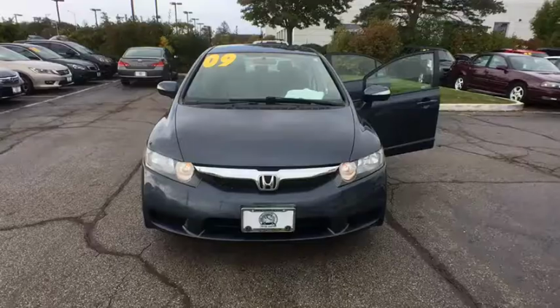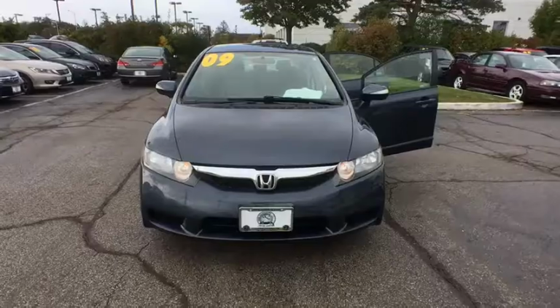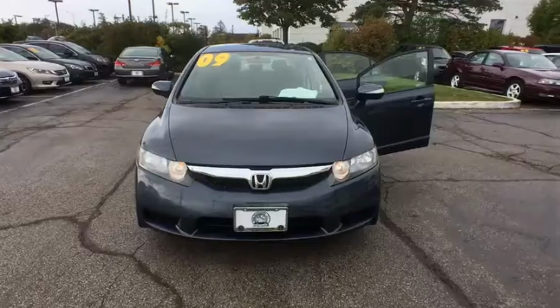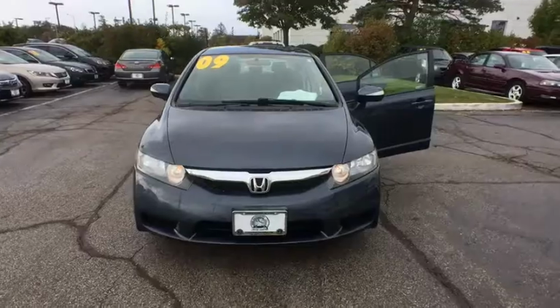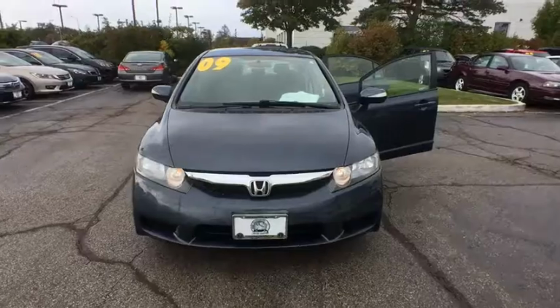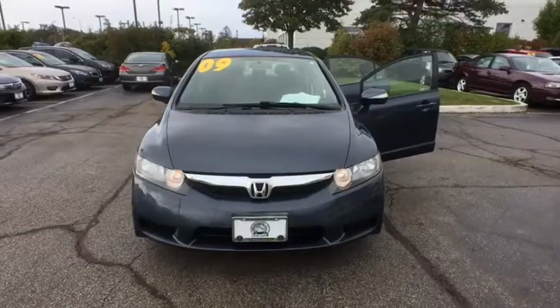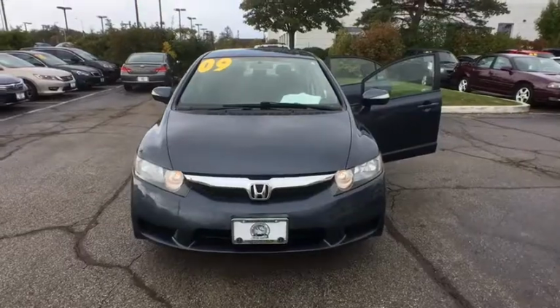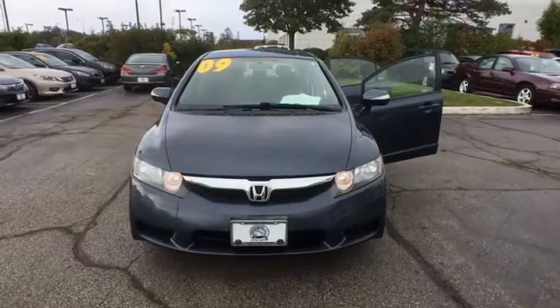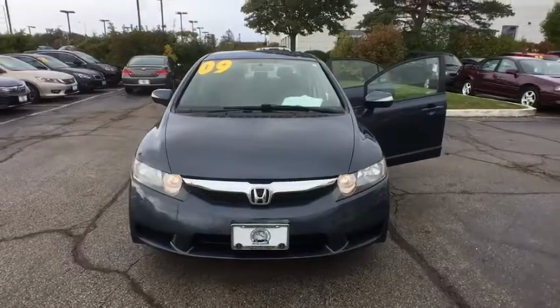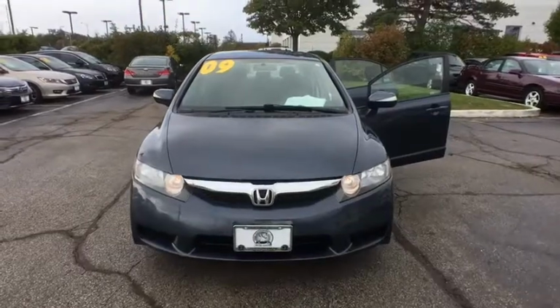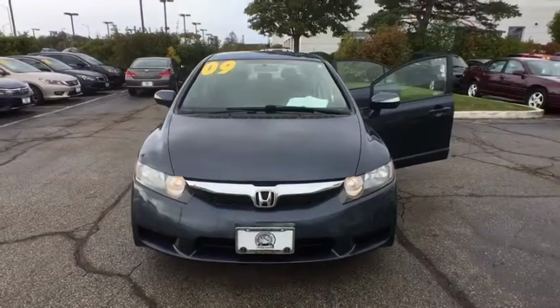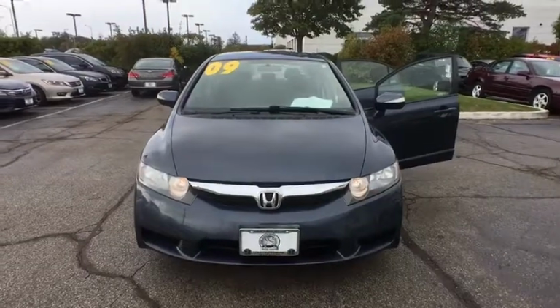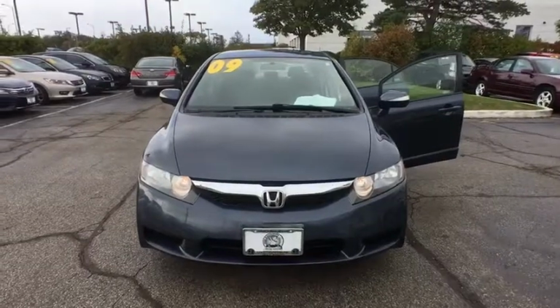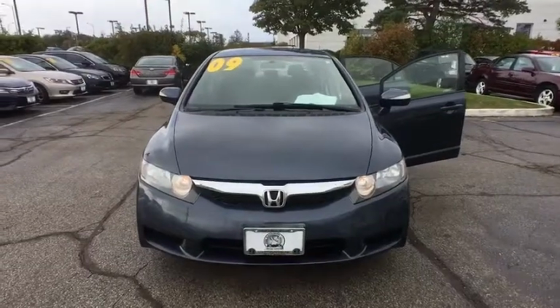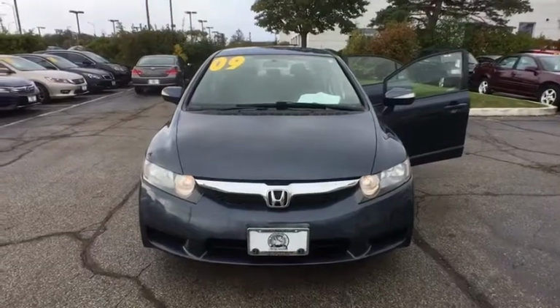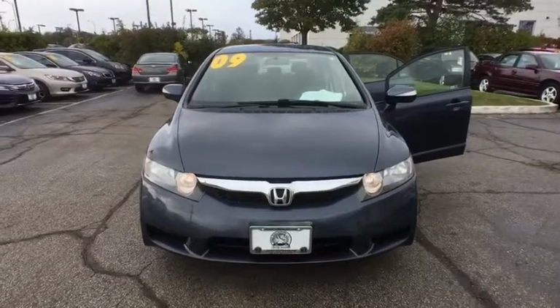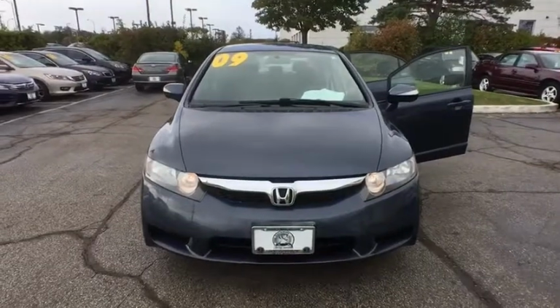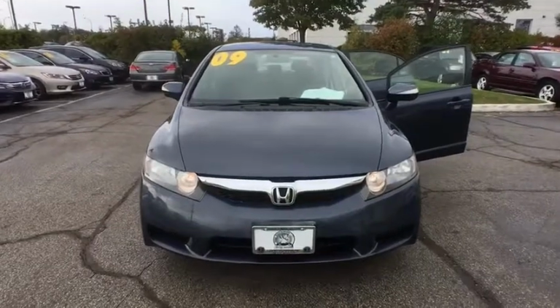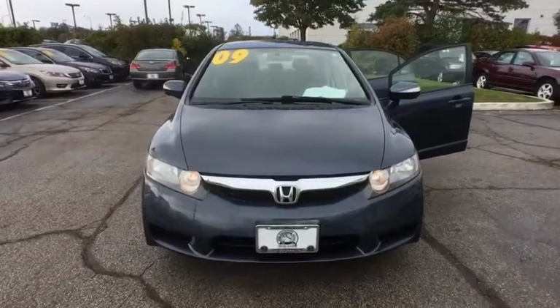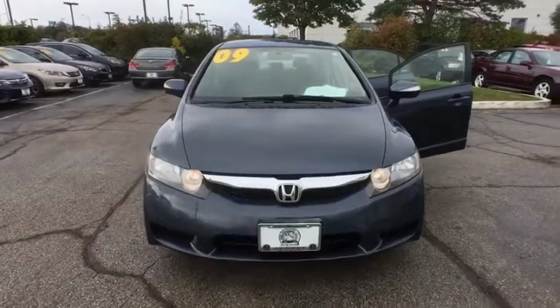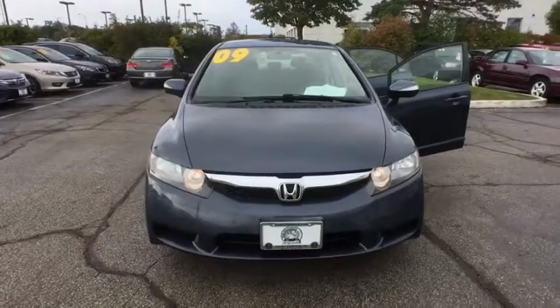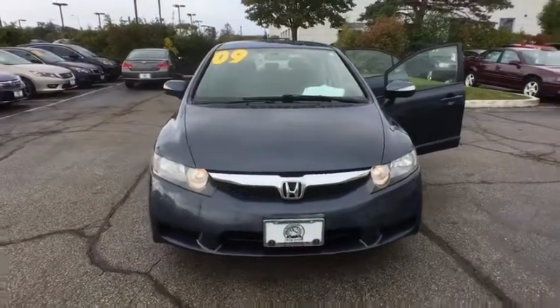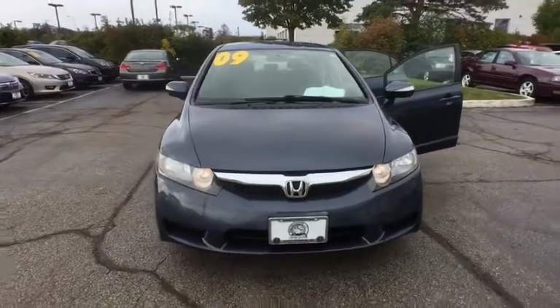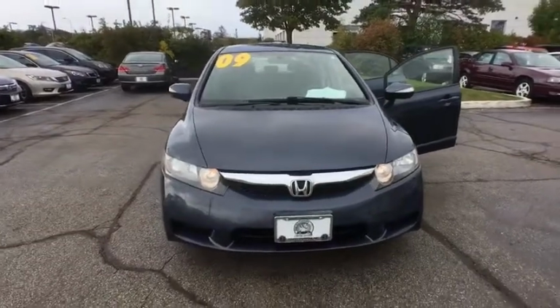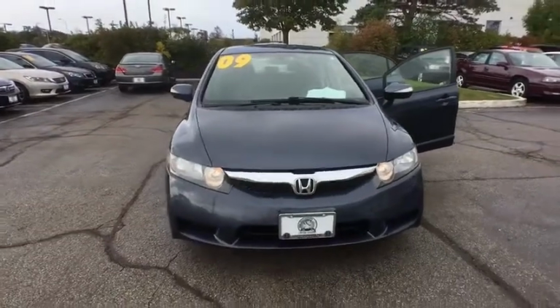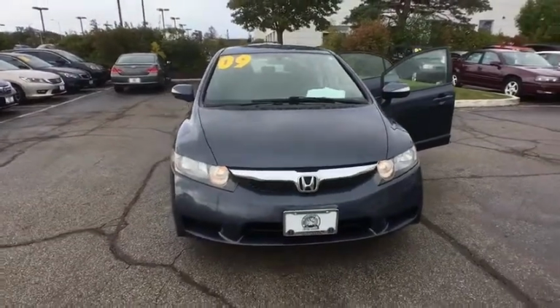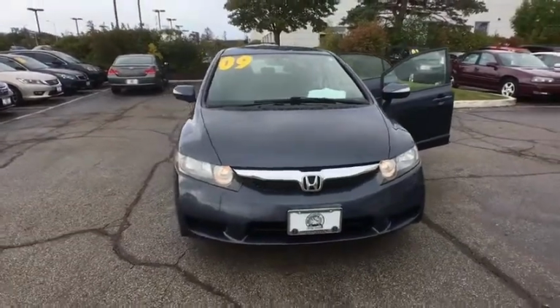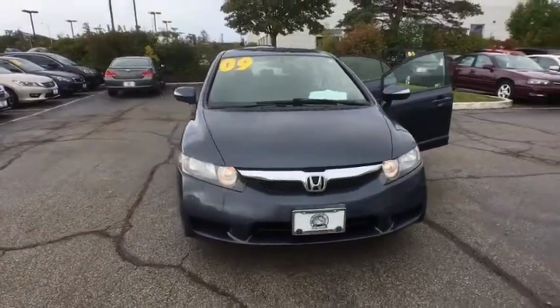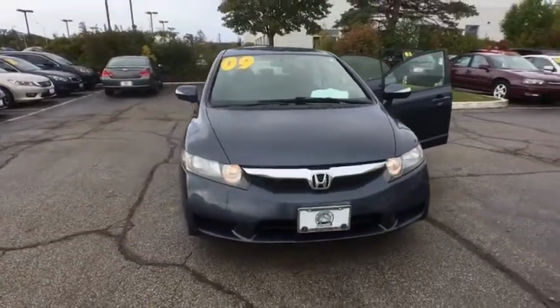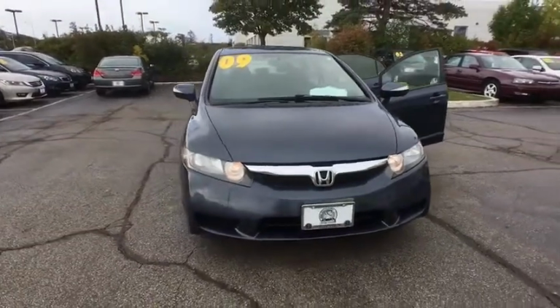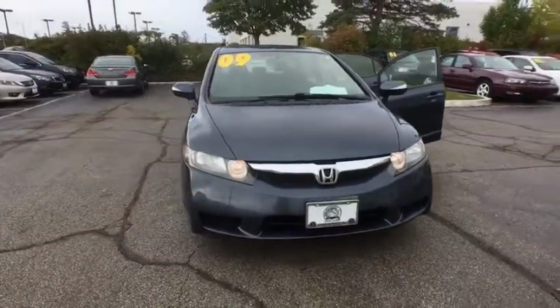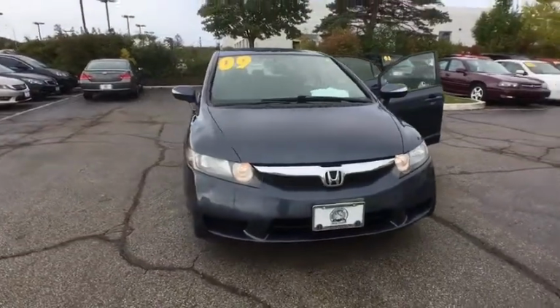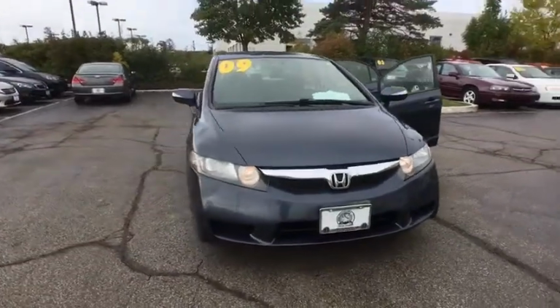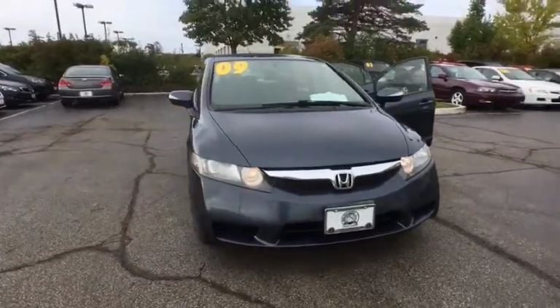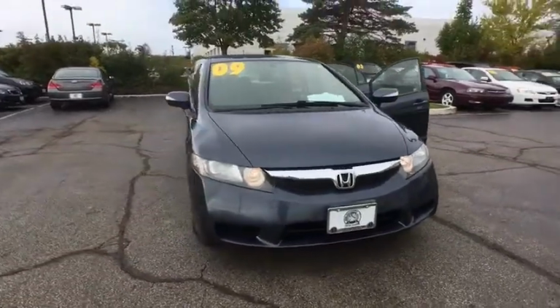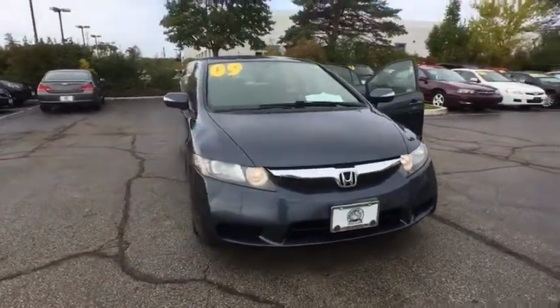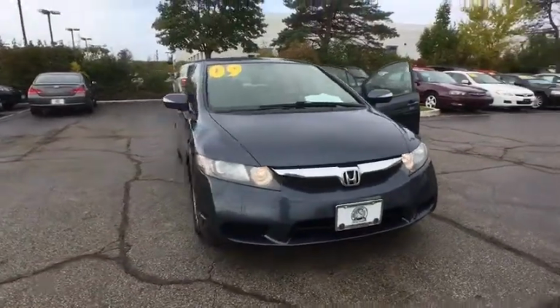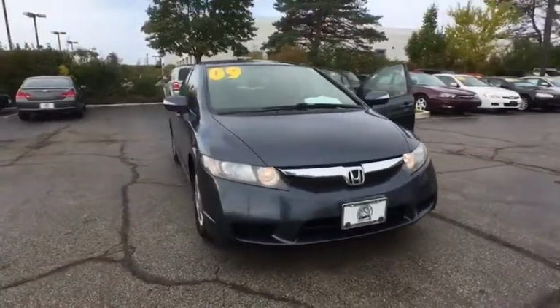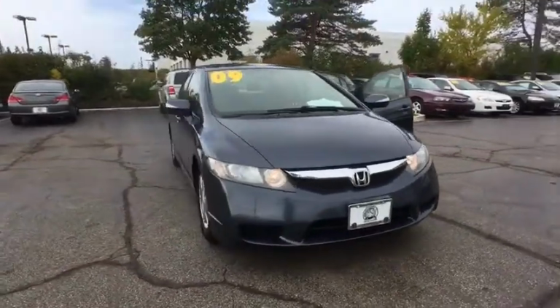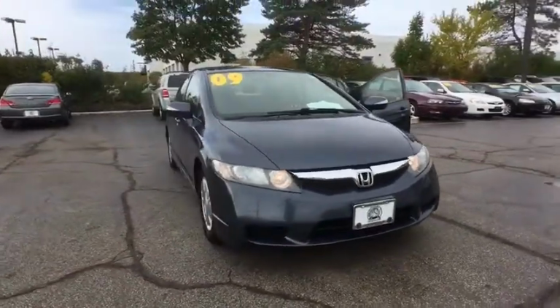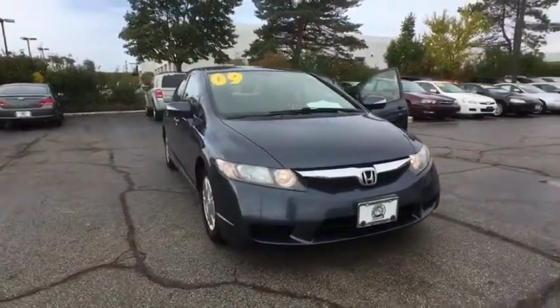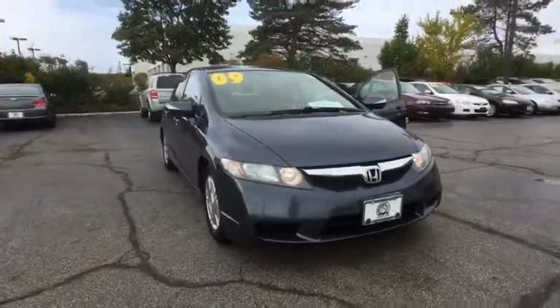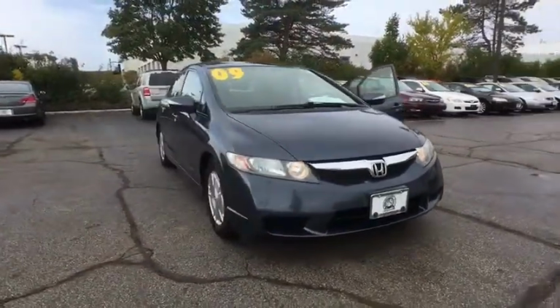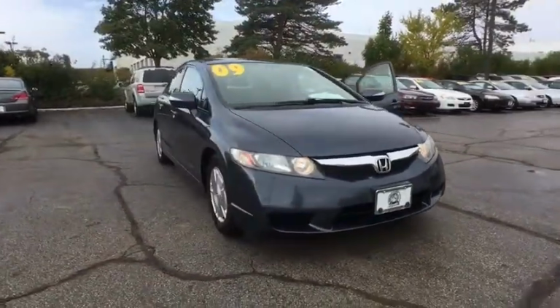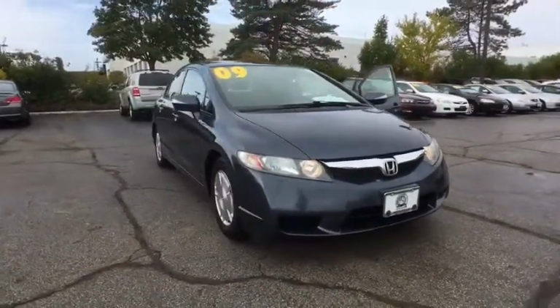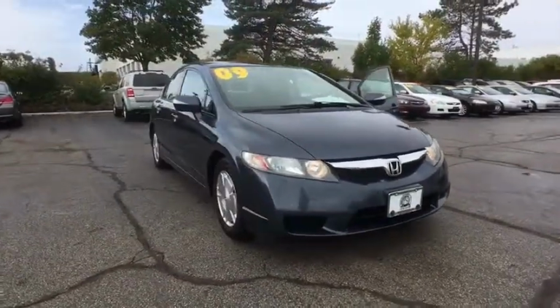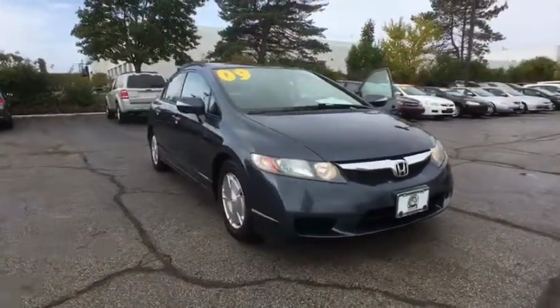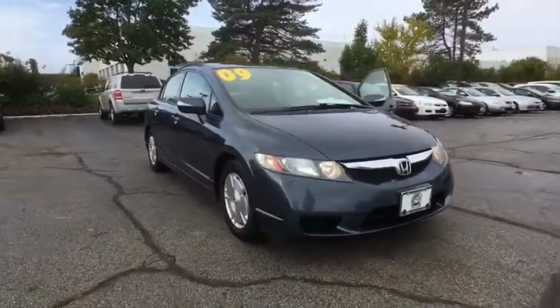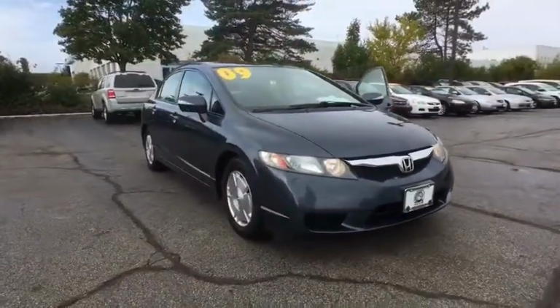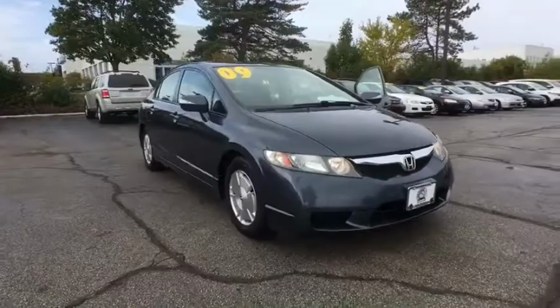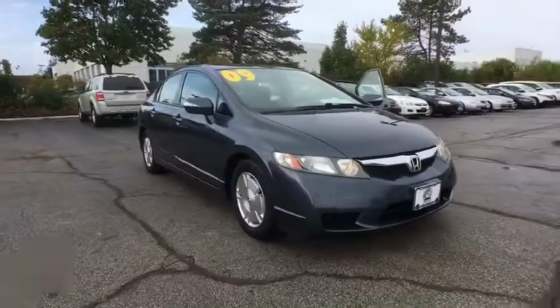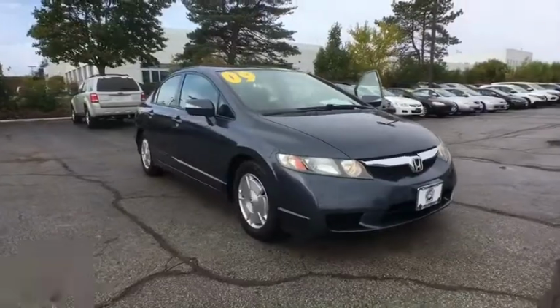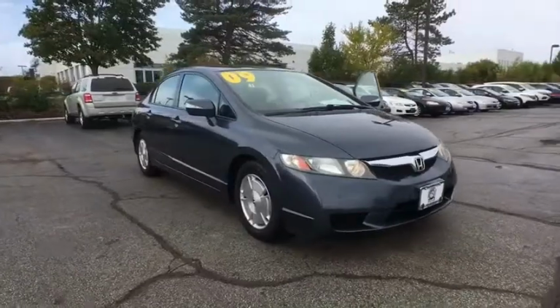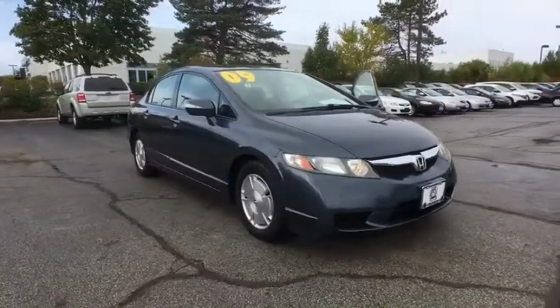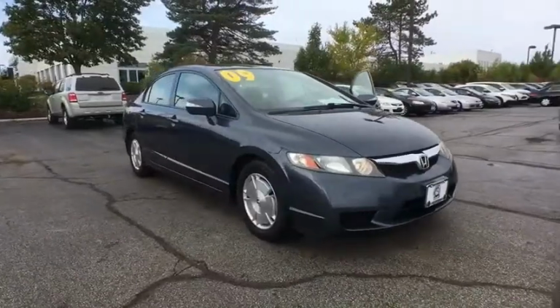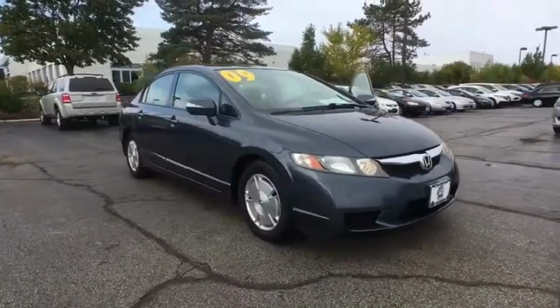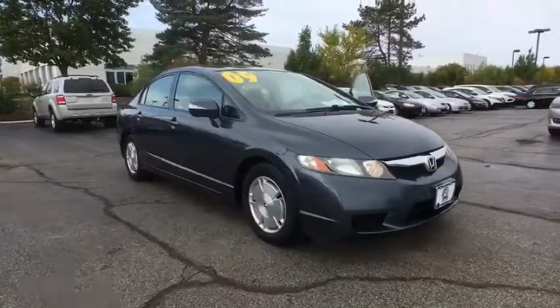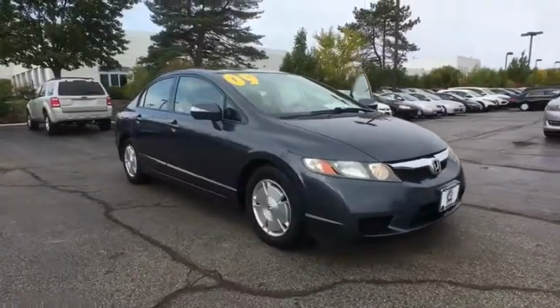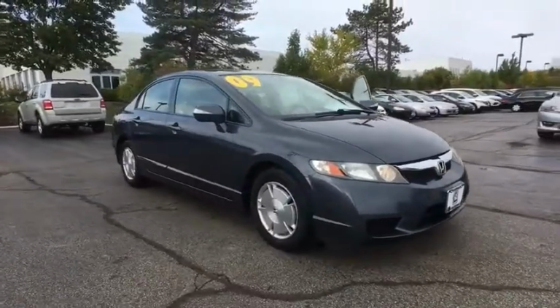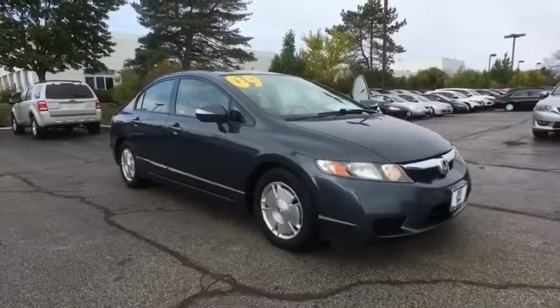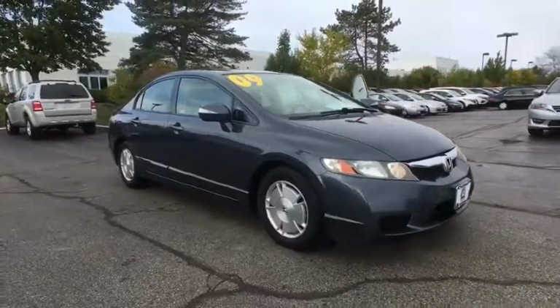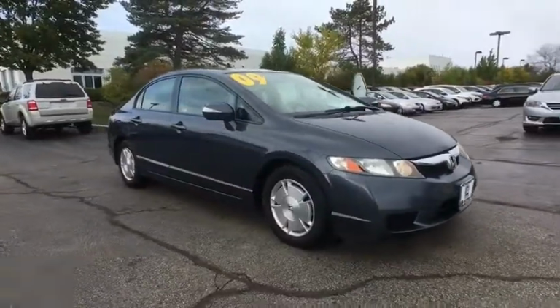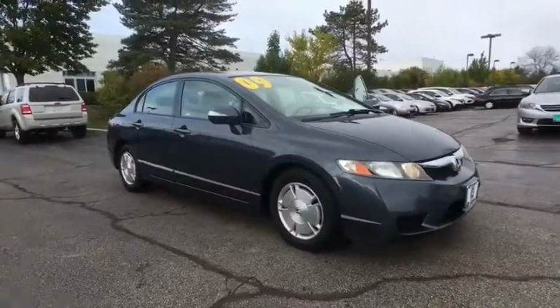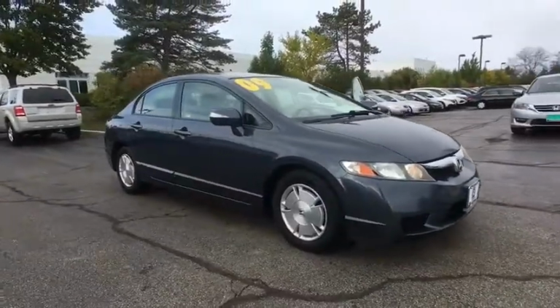The 2009 Honda Civic. Practical, awesome gas mileage, and incredibly reliable.